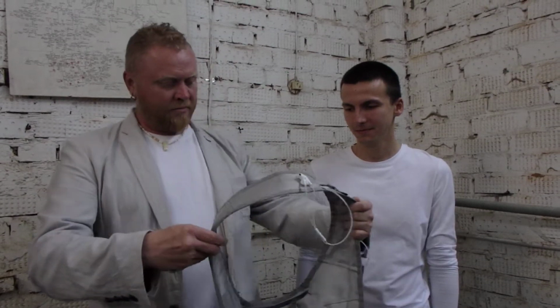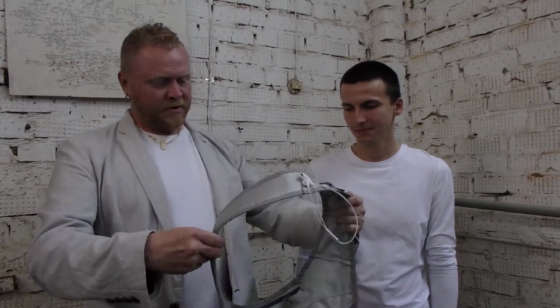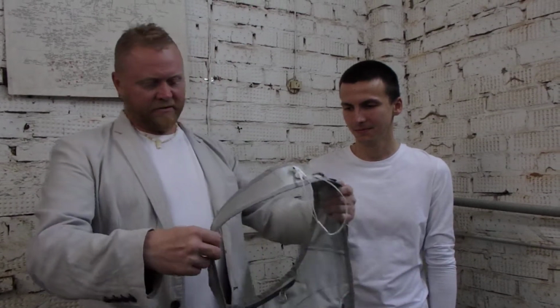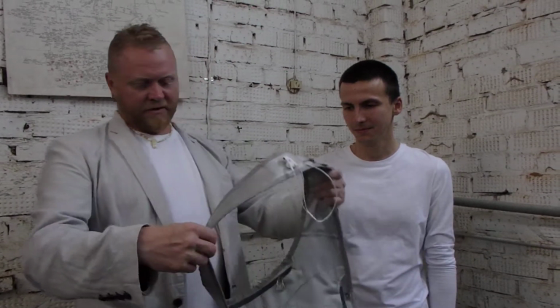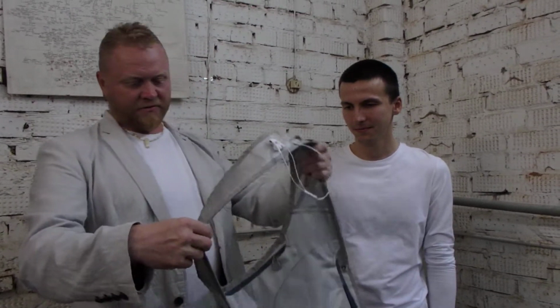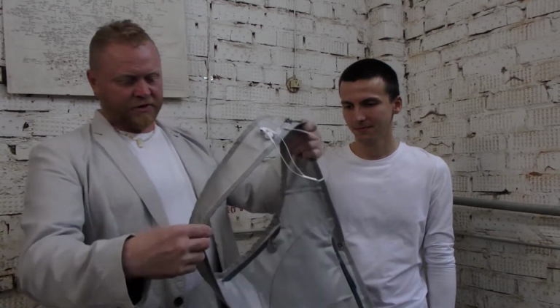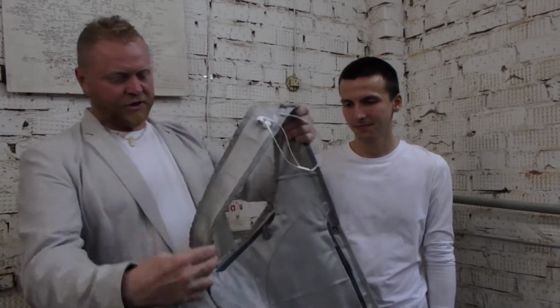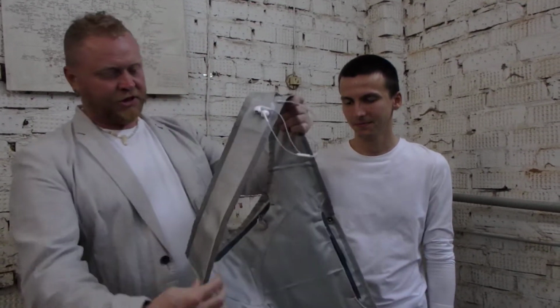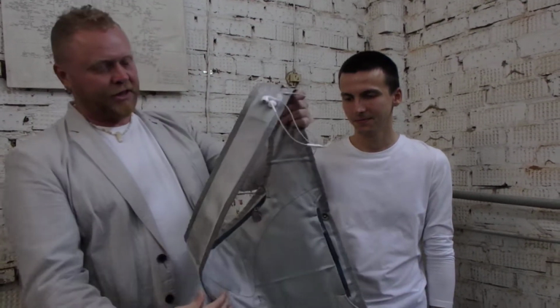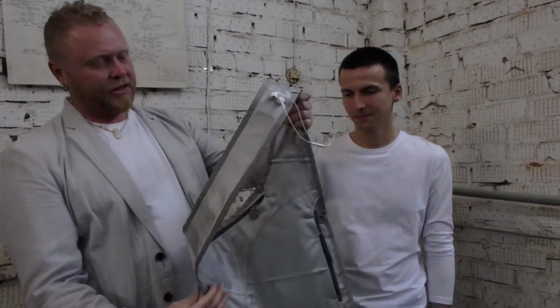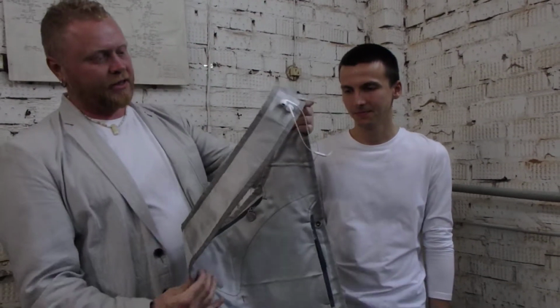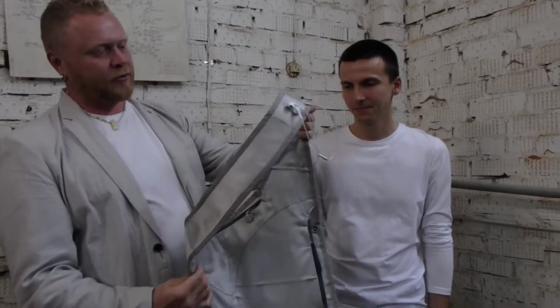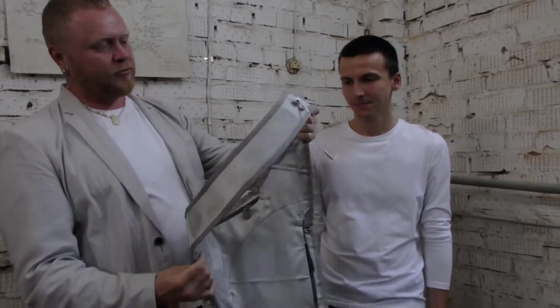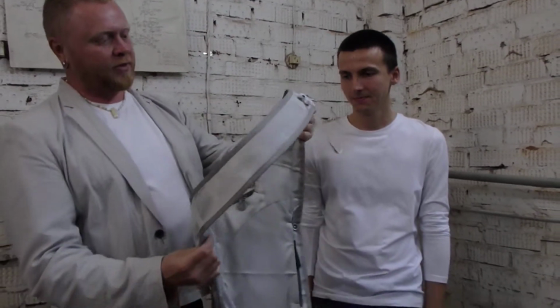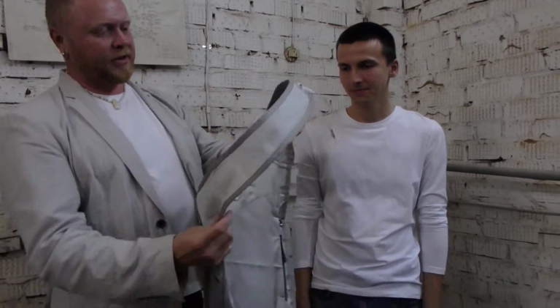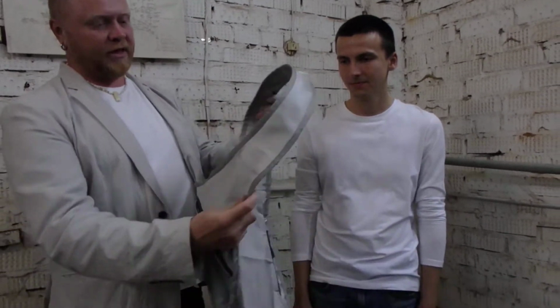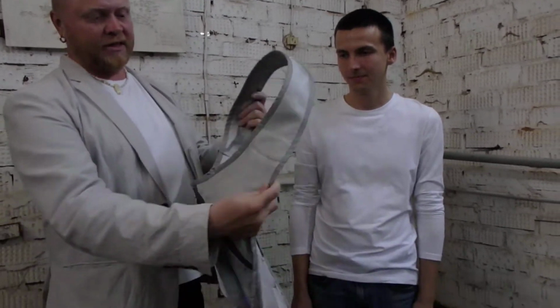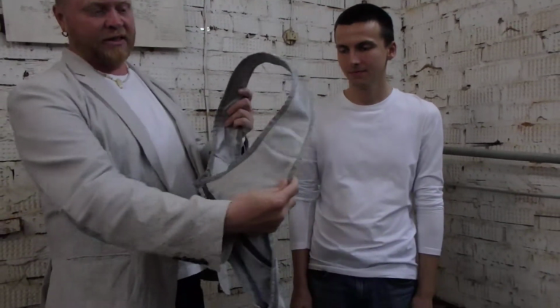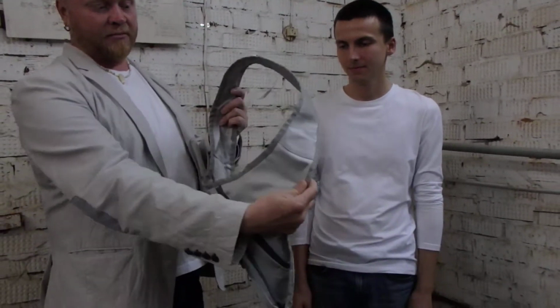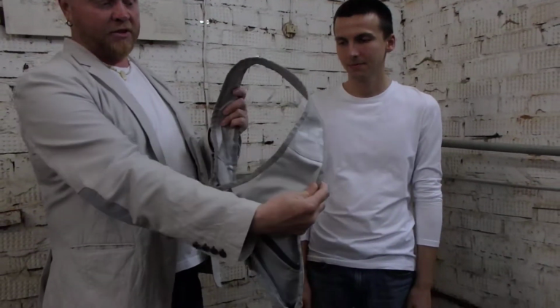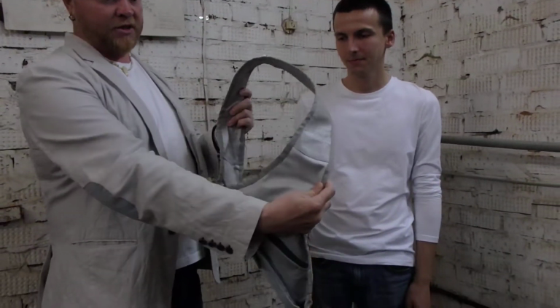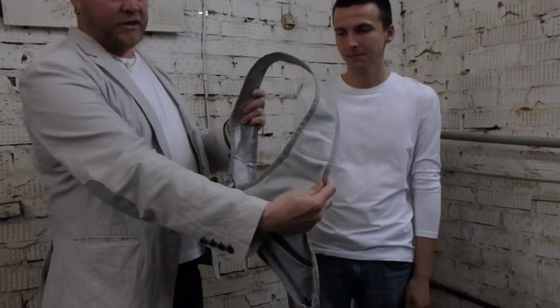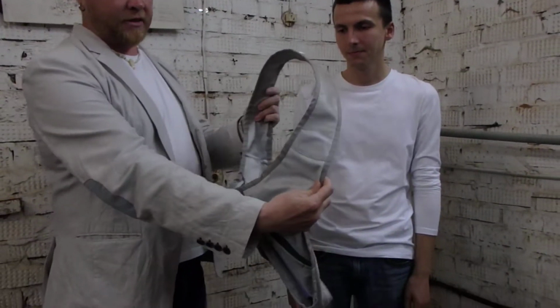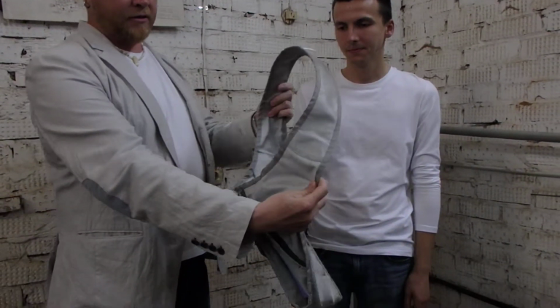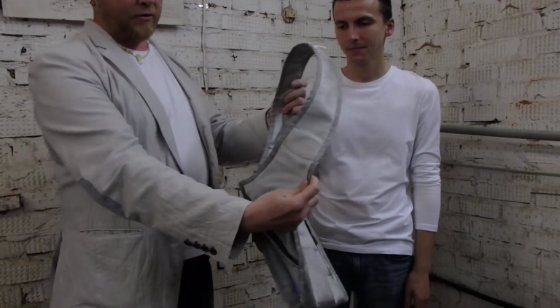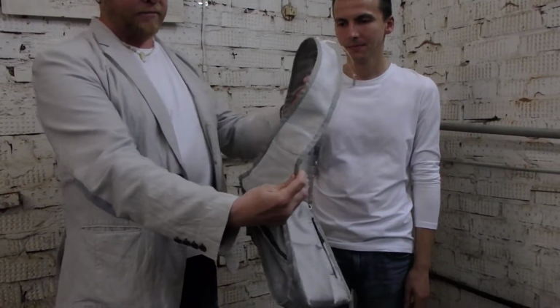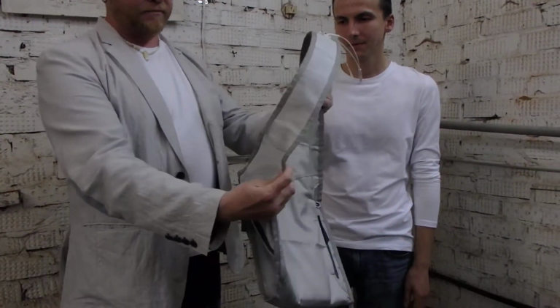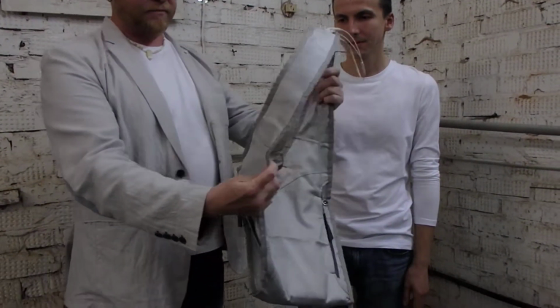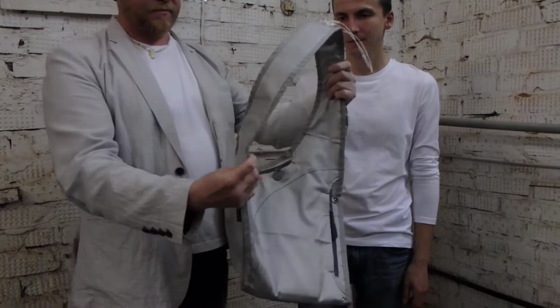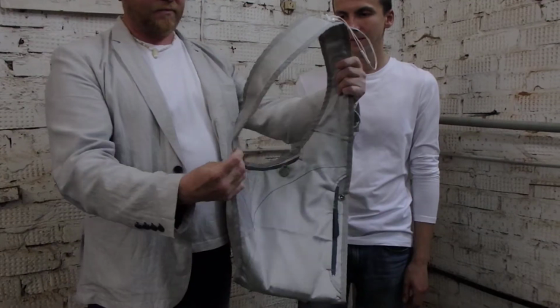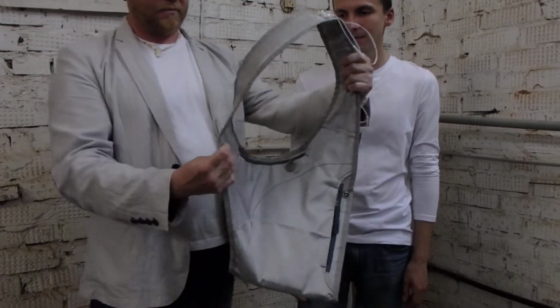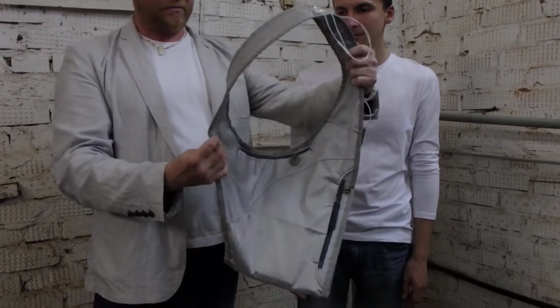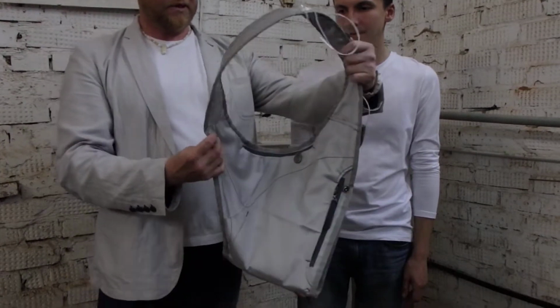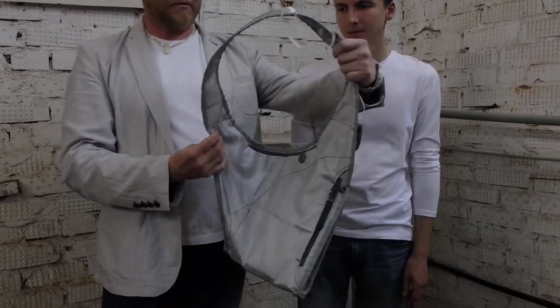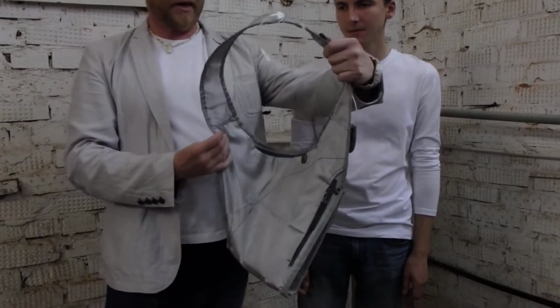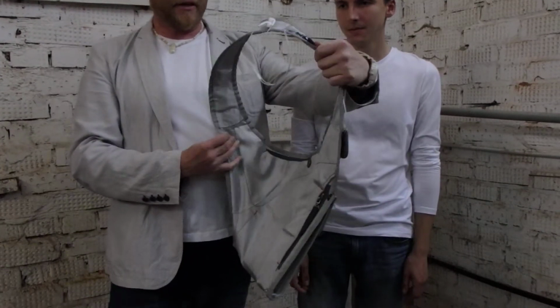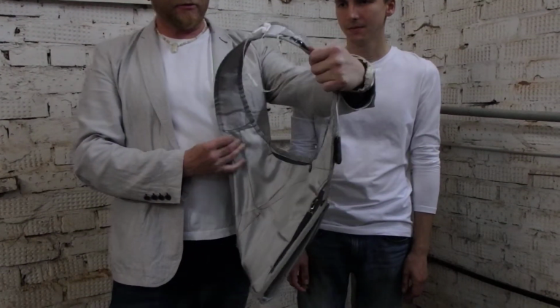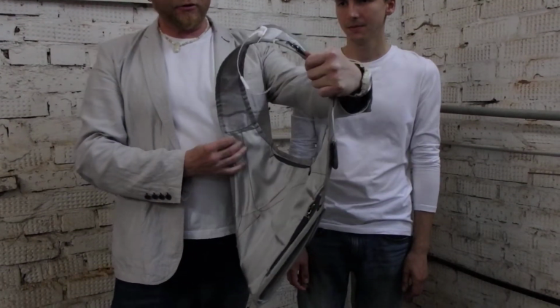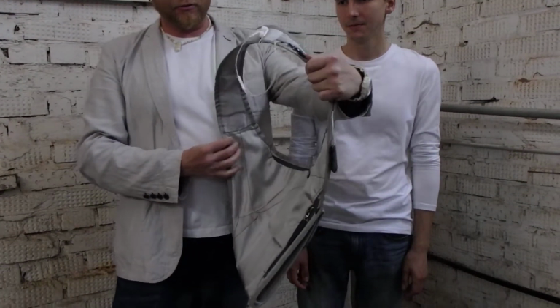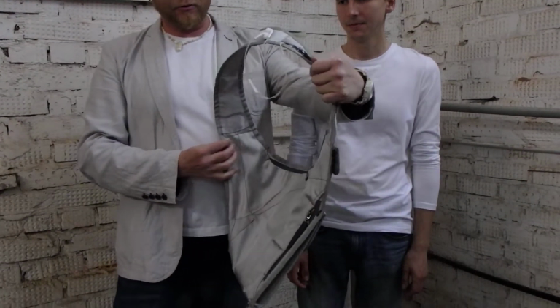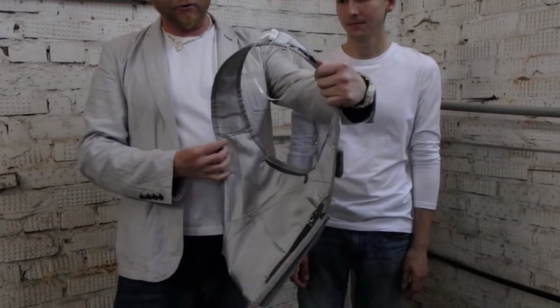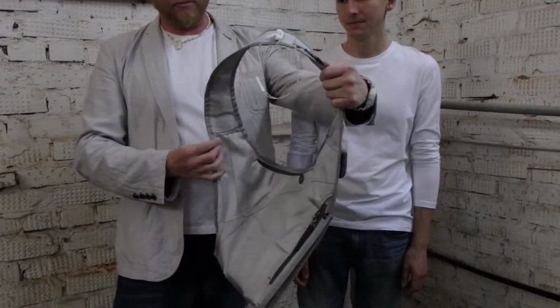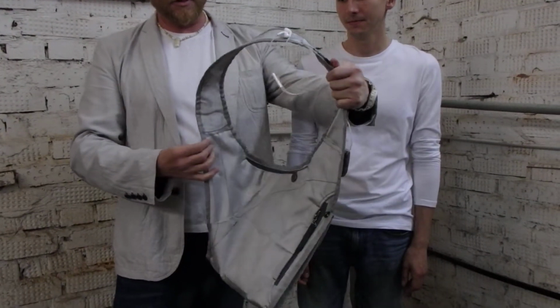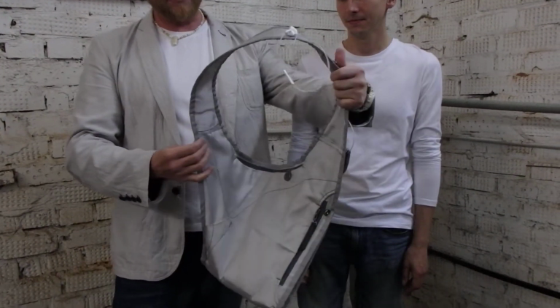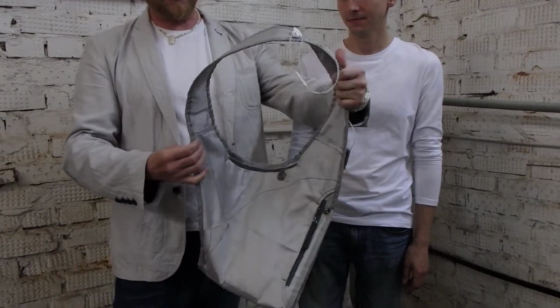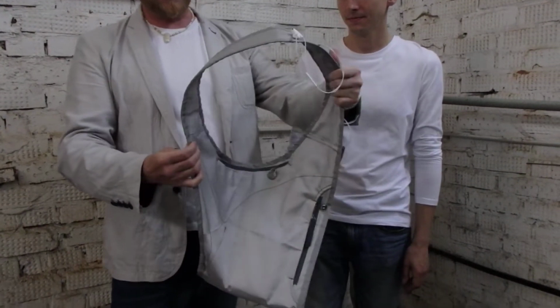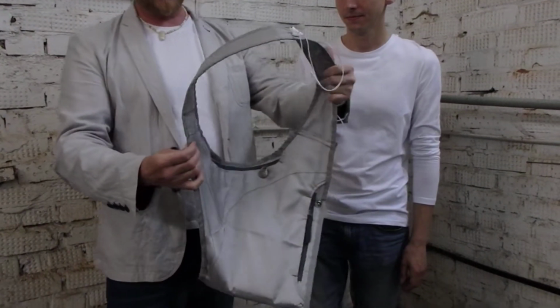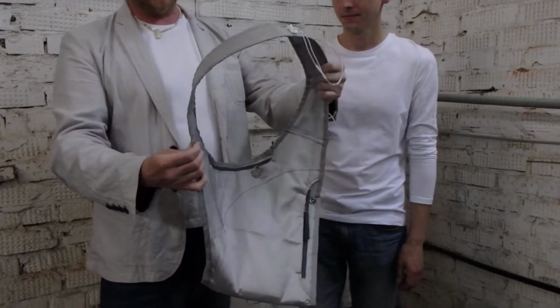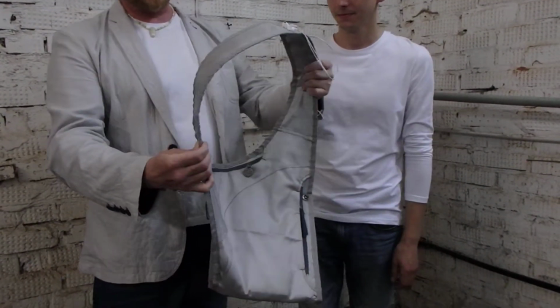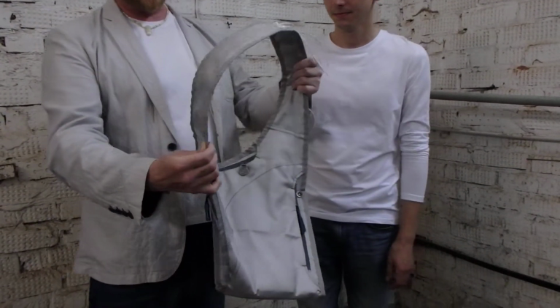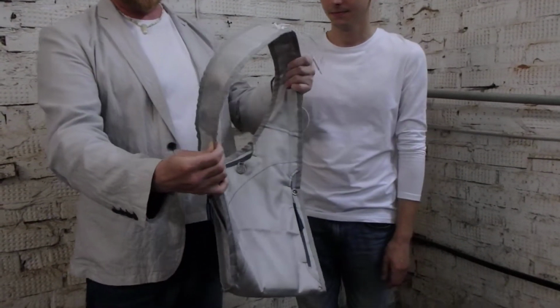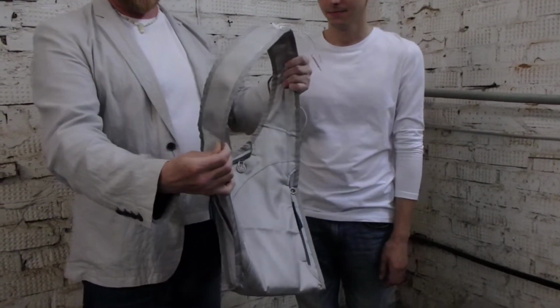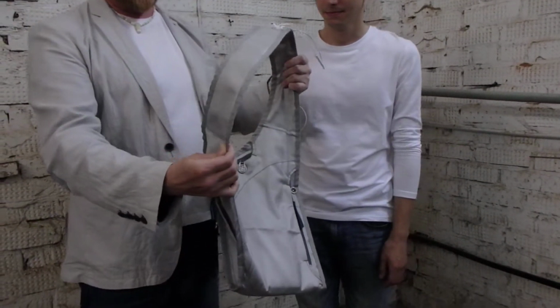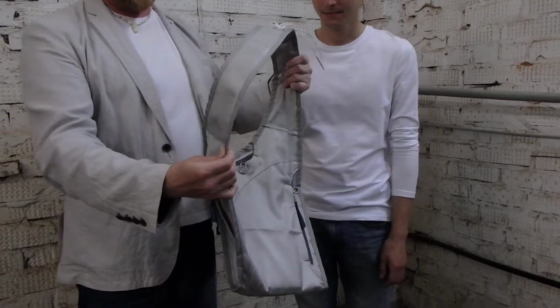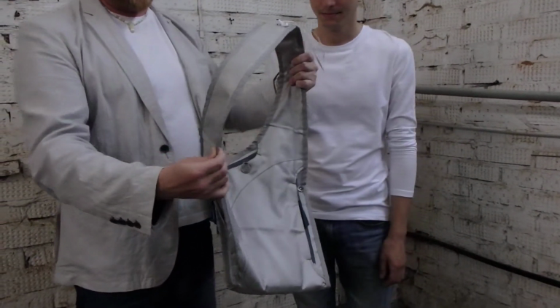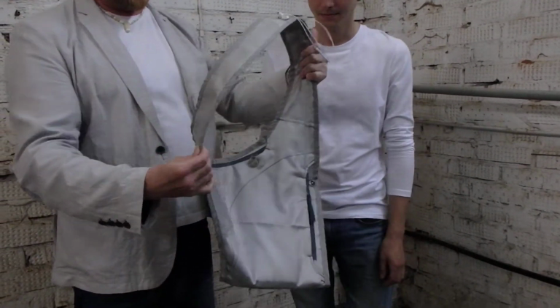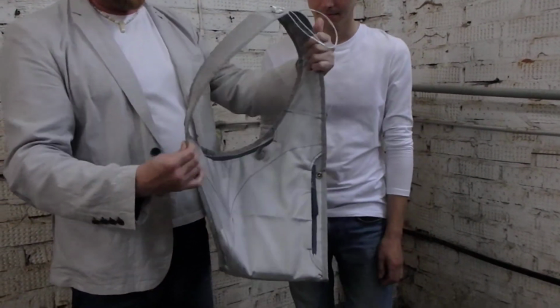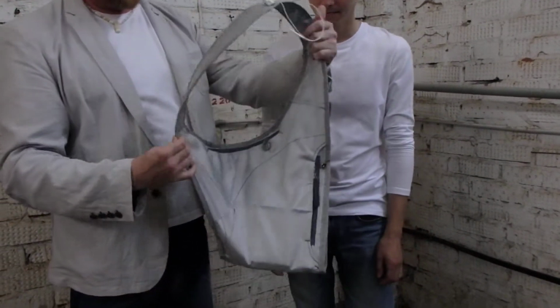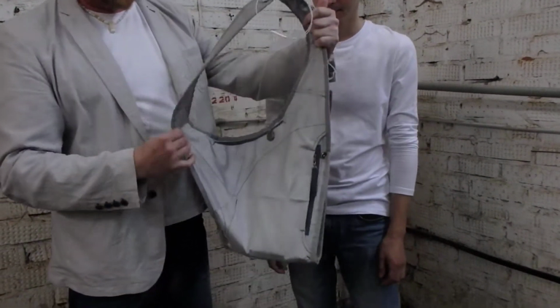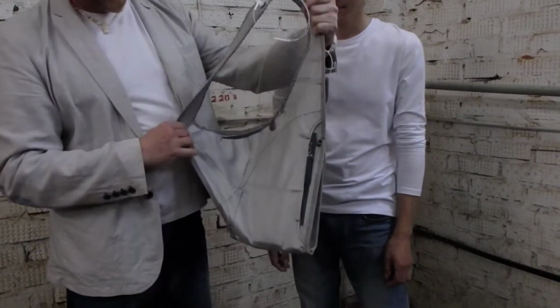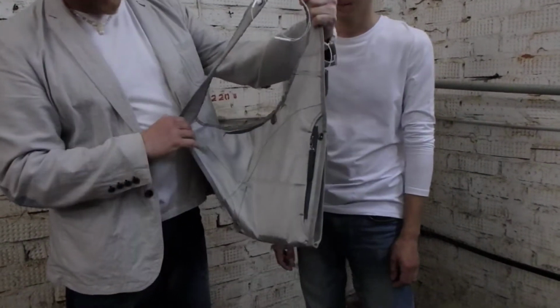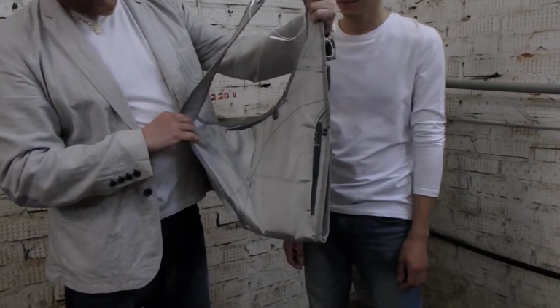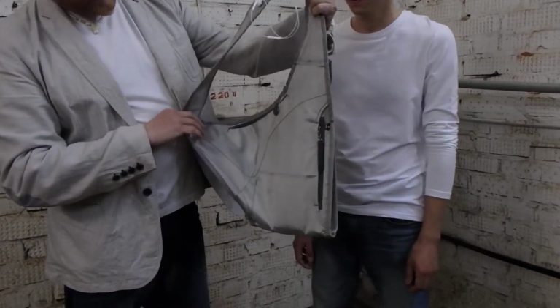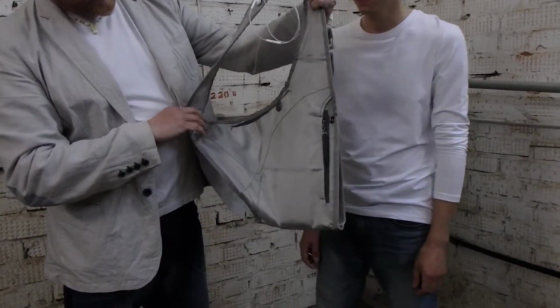The first feature of this bag is the anatomical cut. It allows you to put the bag very comfortably on your body.